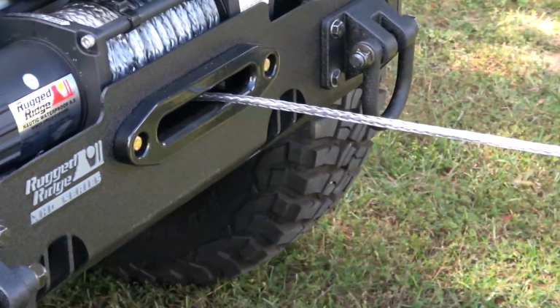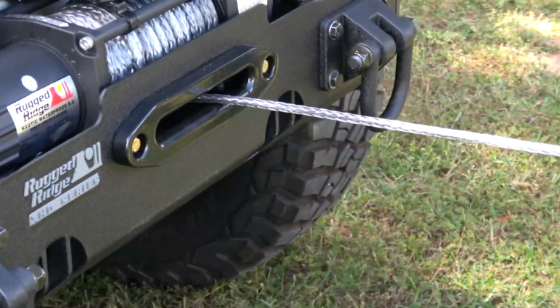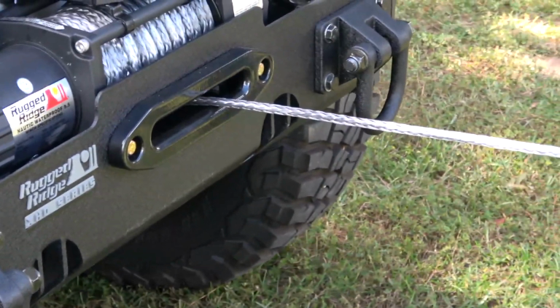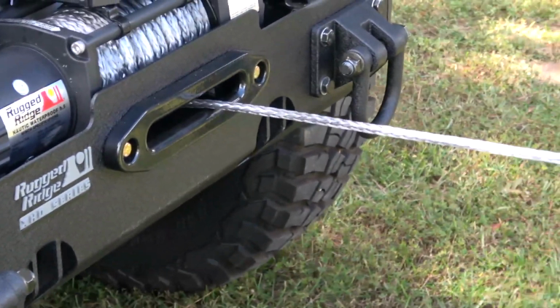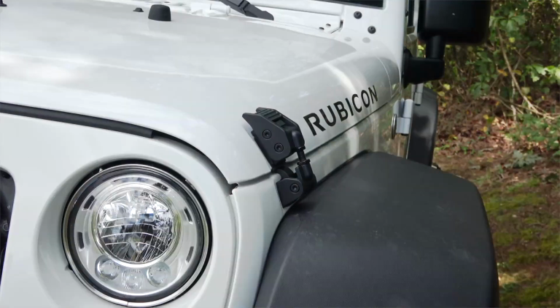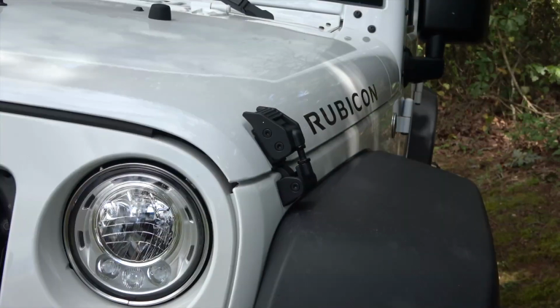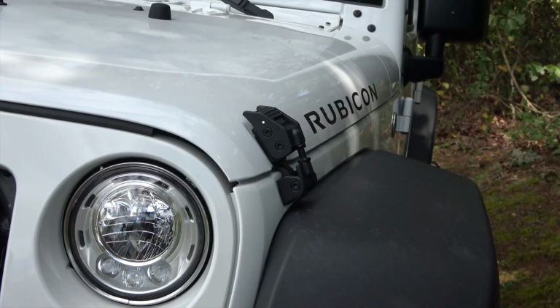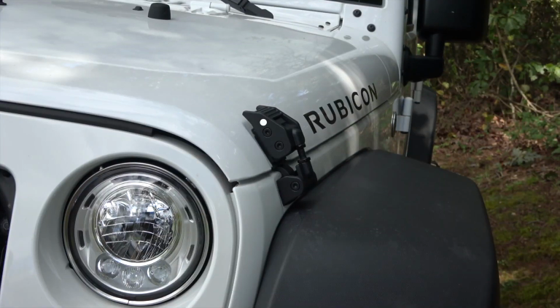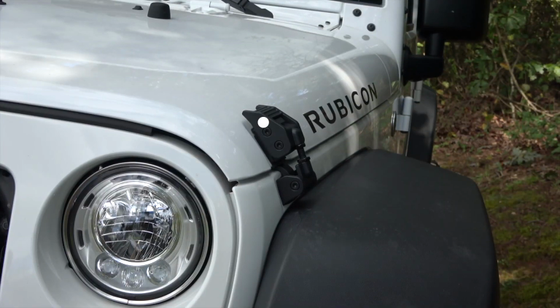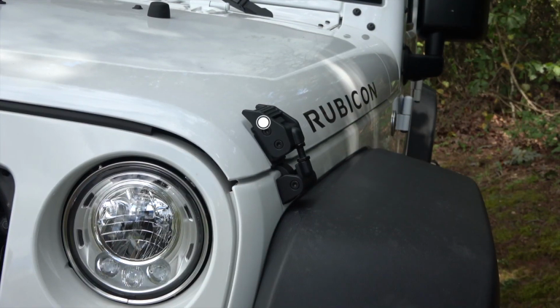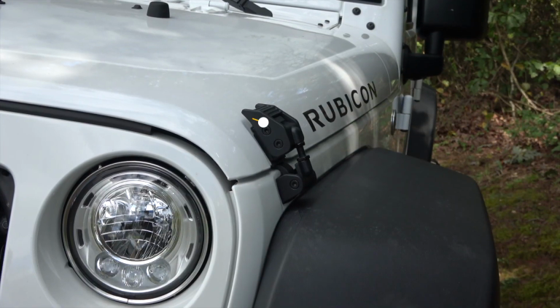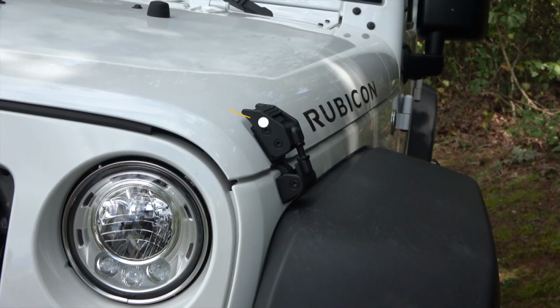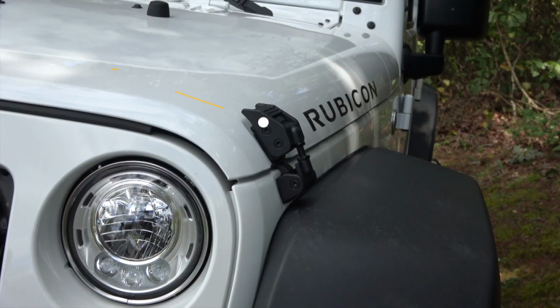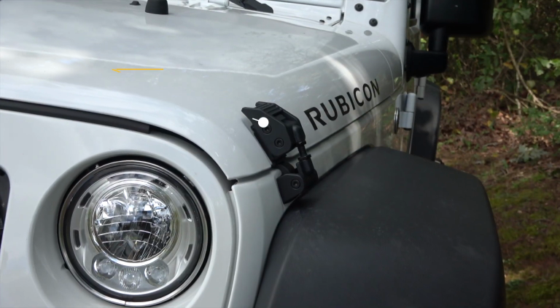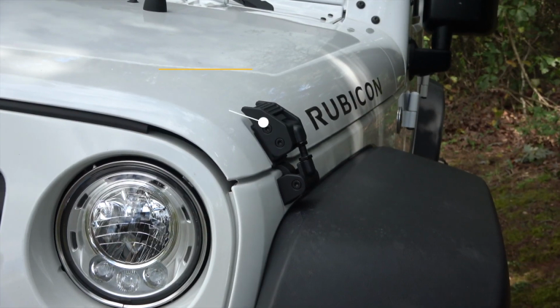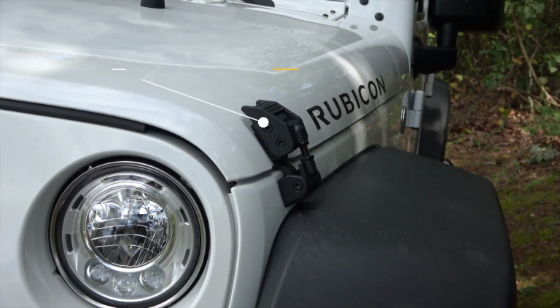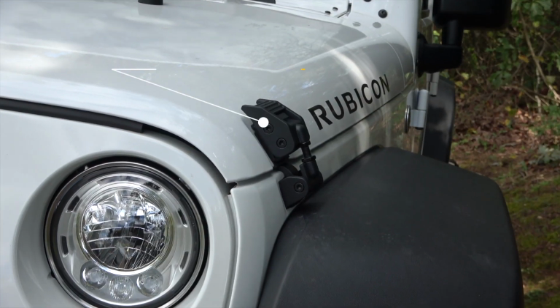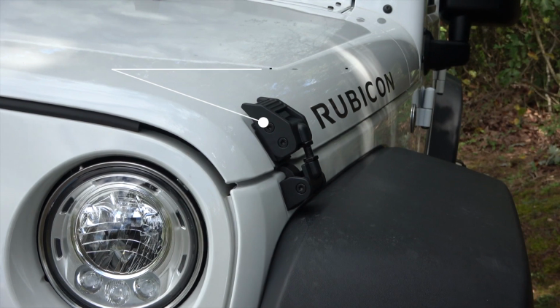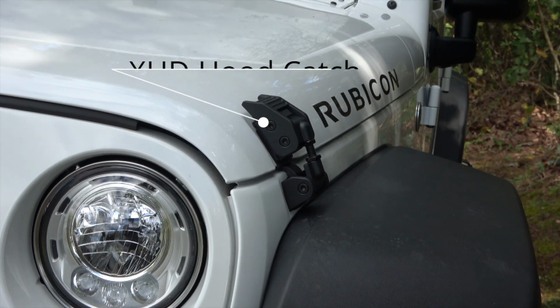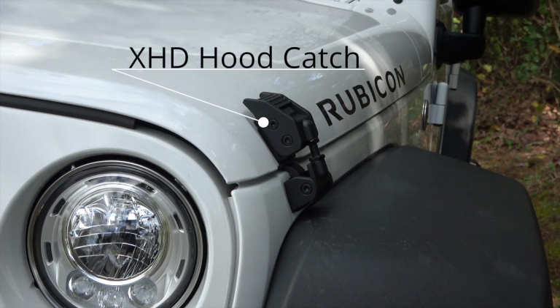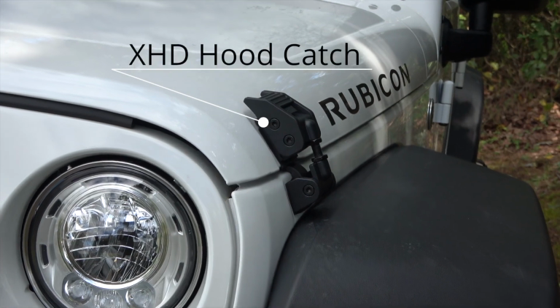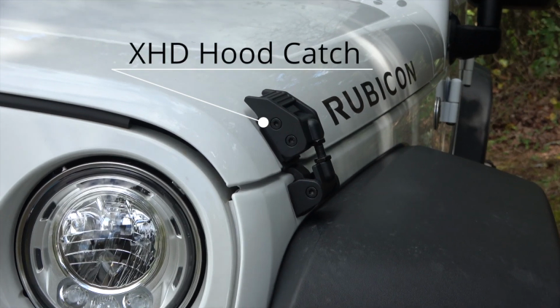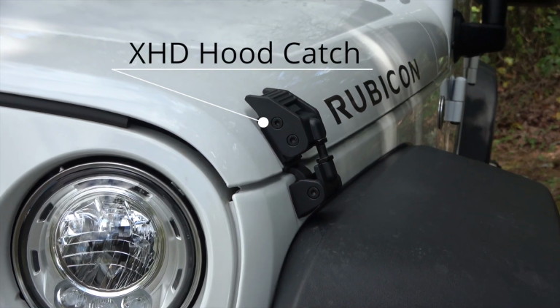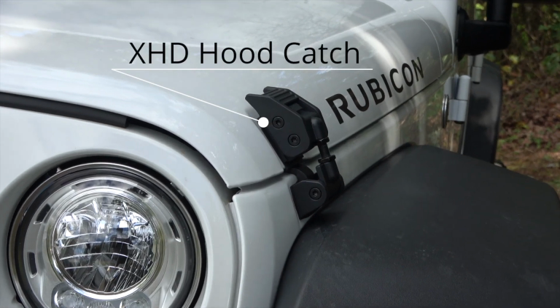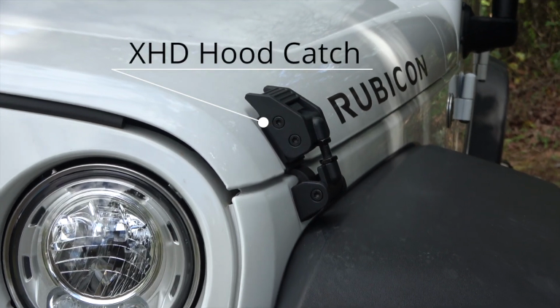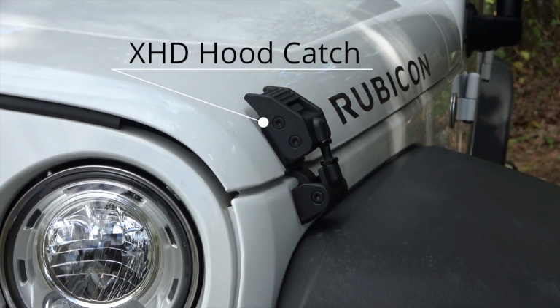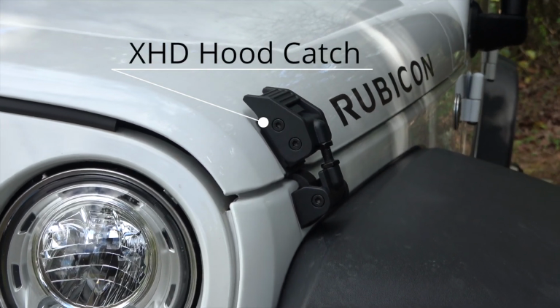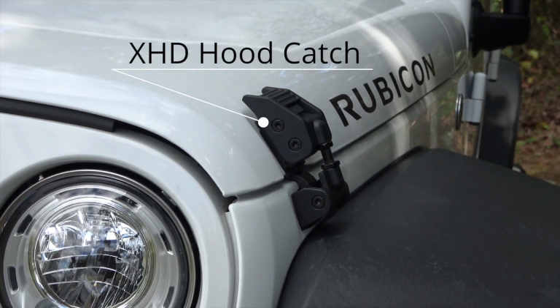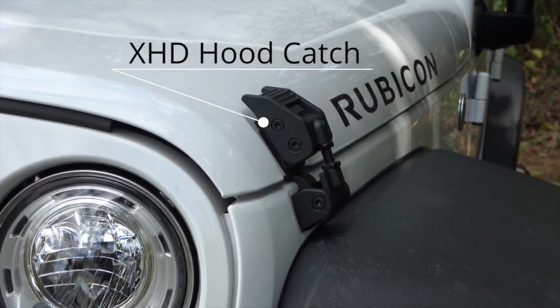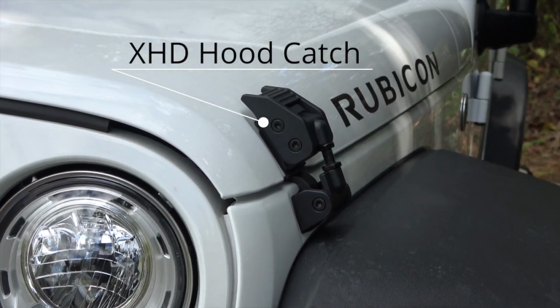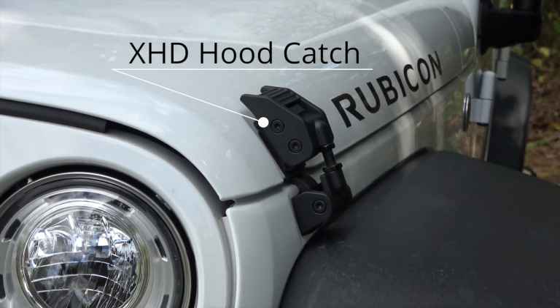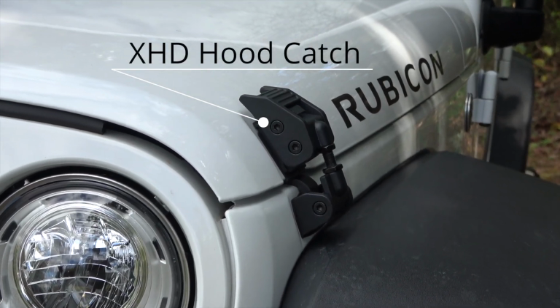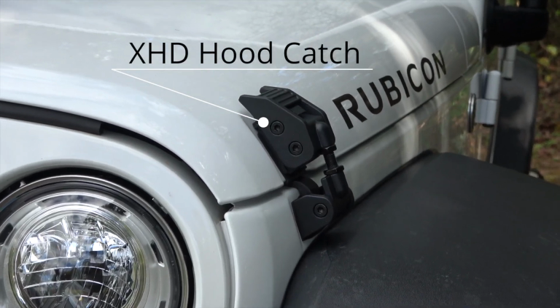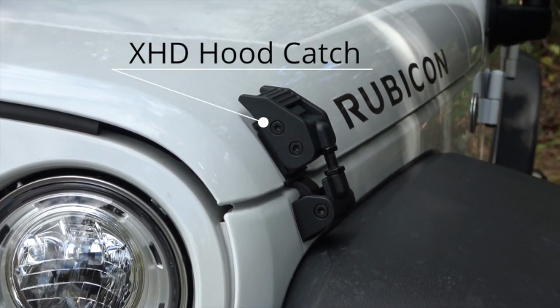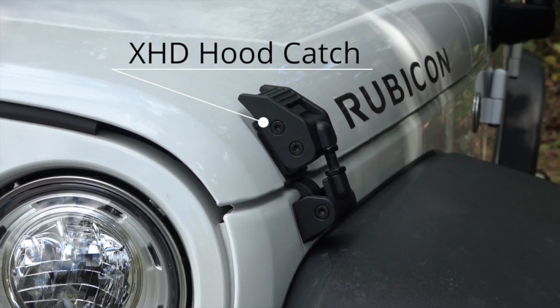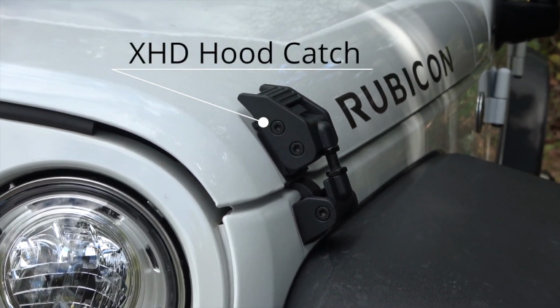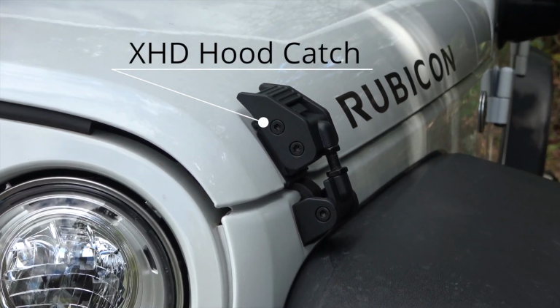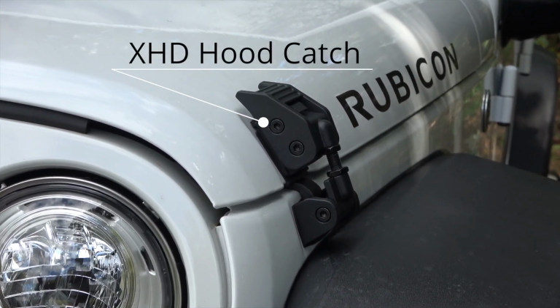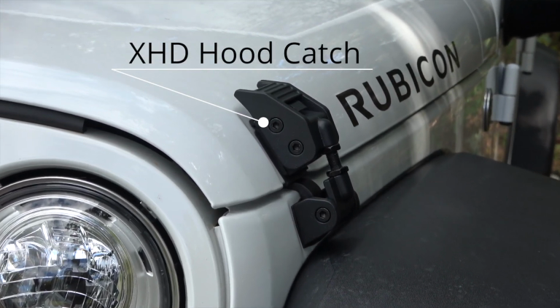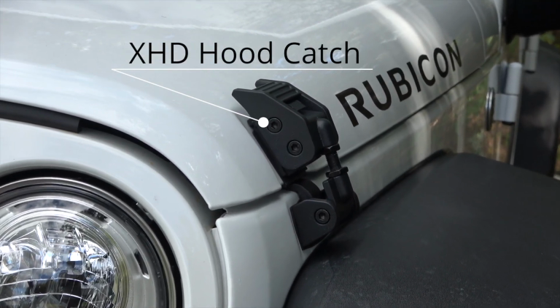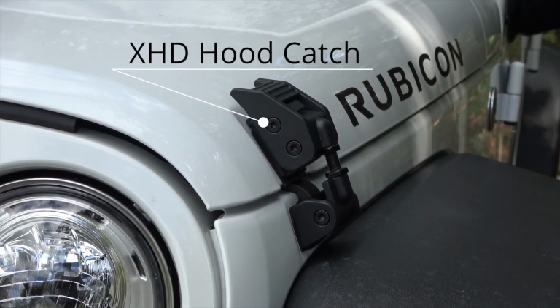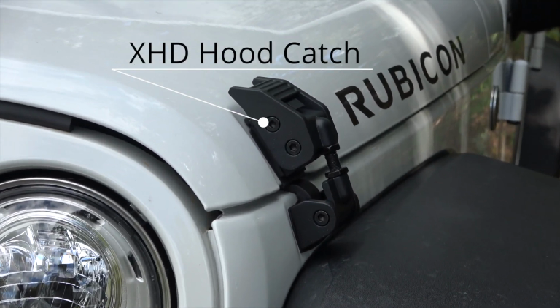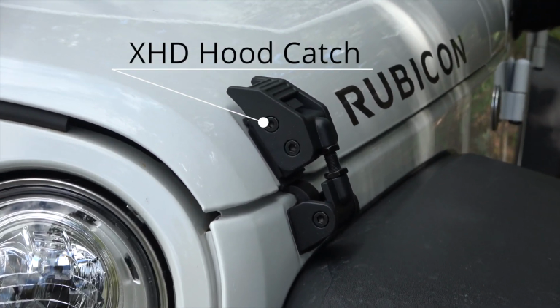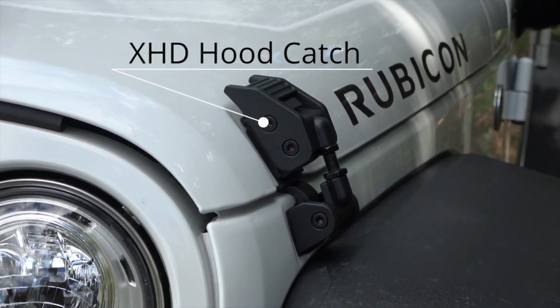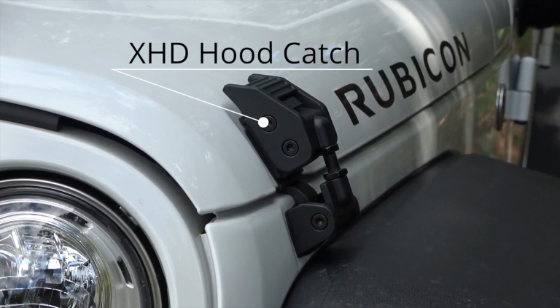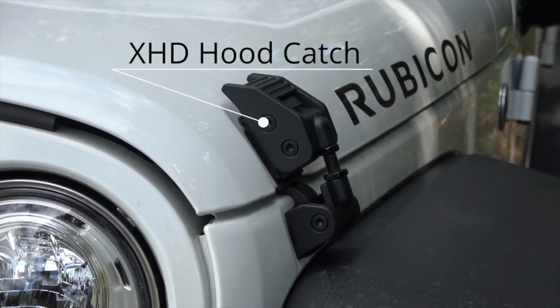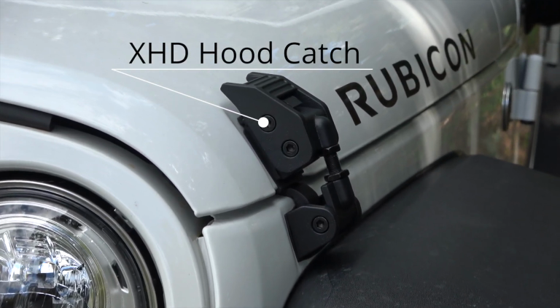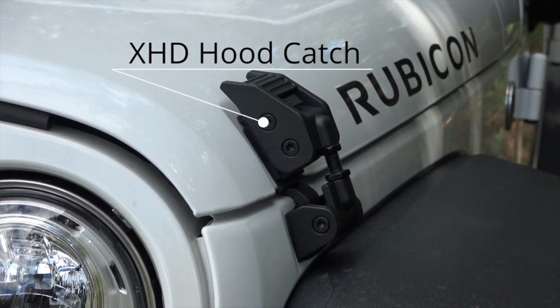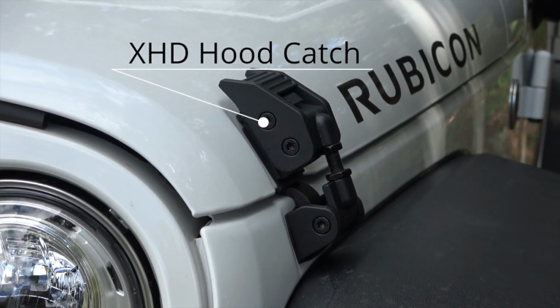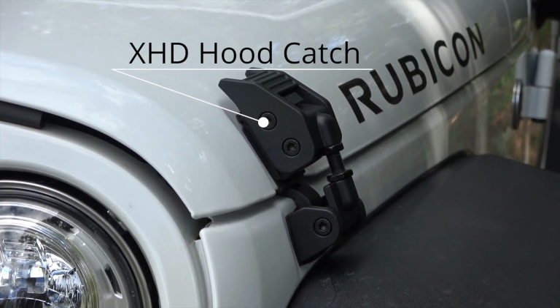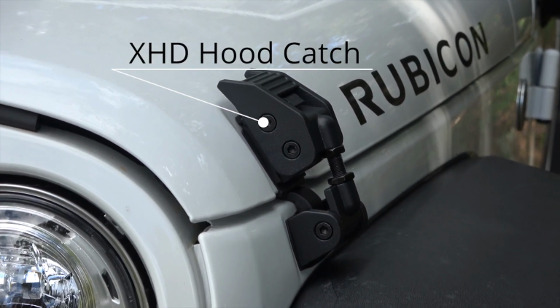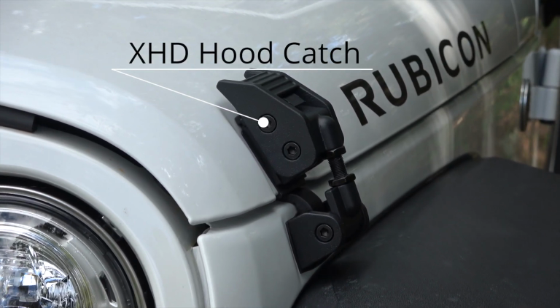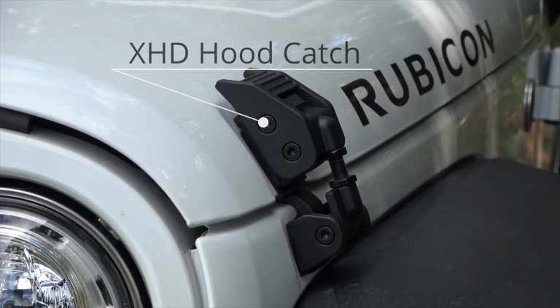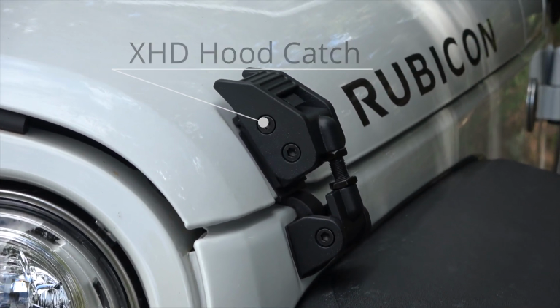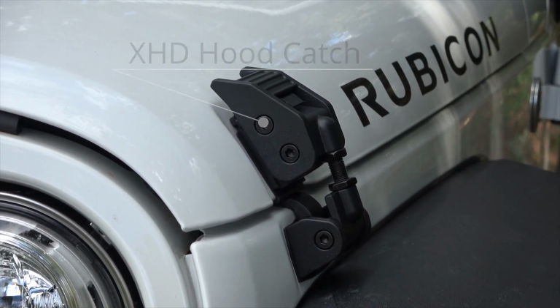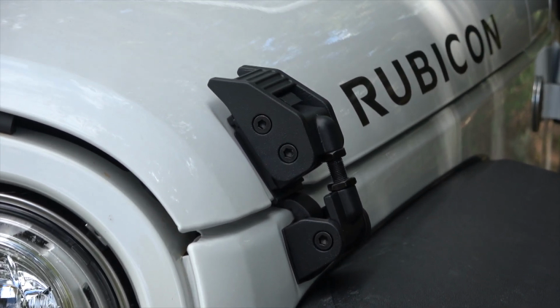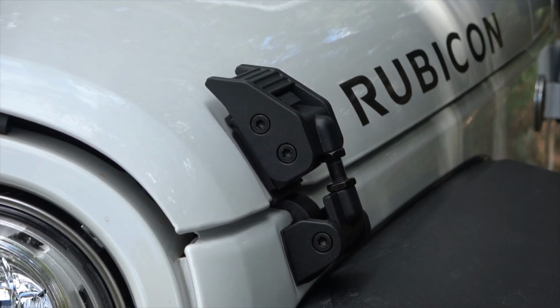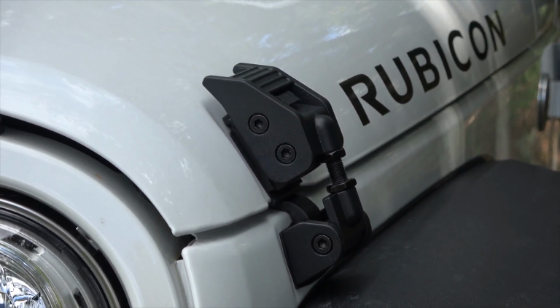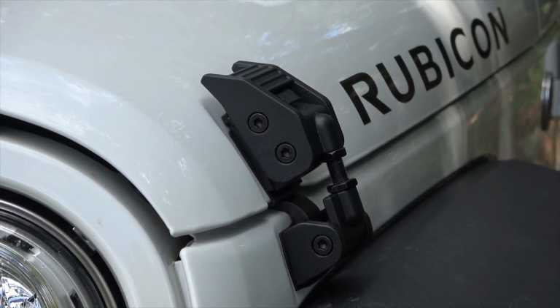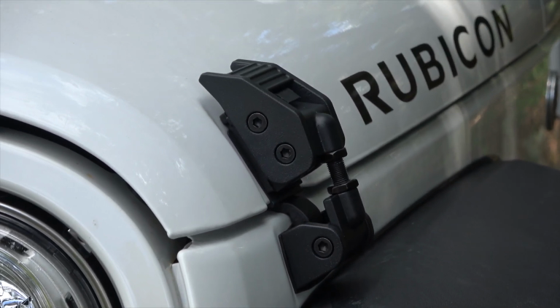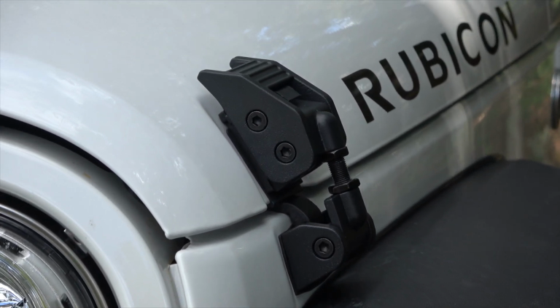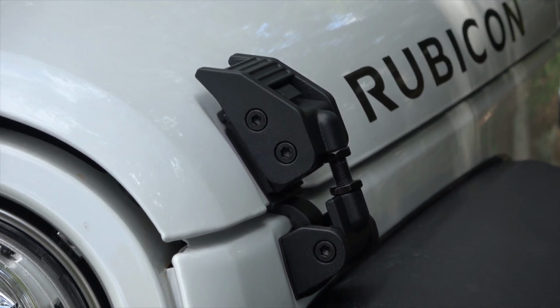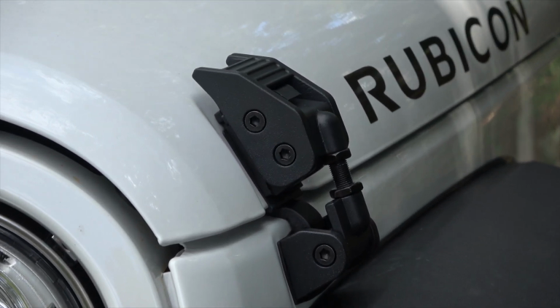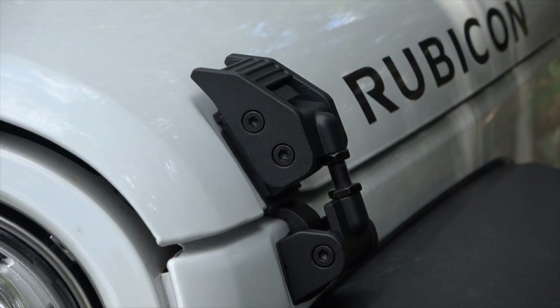The aluminum hood catch kit from Rugged Ridge is adjustable, durable, looks great, and prevents the hood from fluttering while driving down the road.